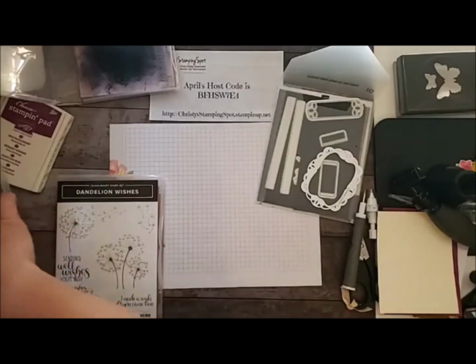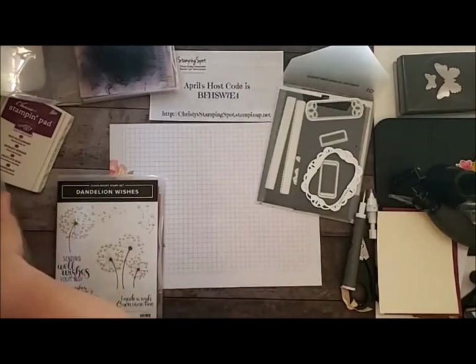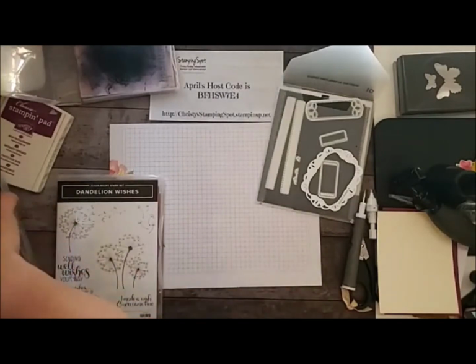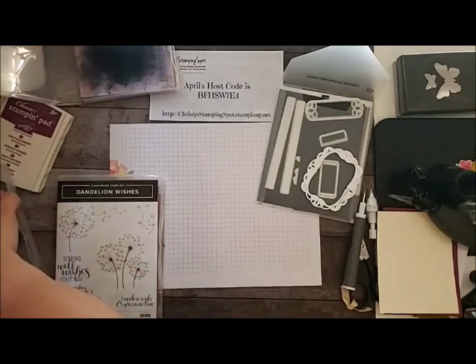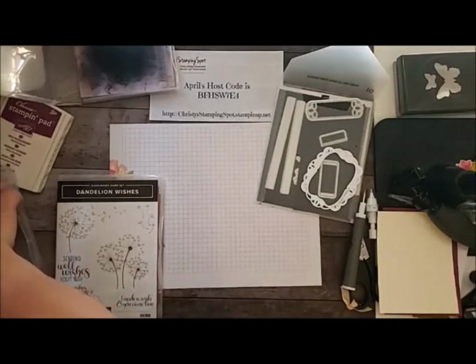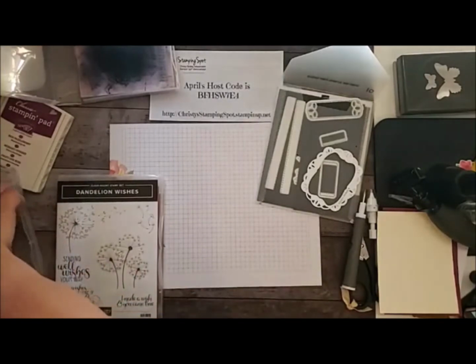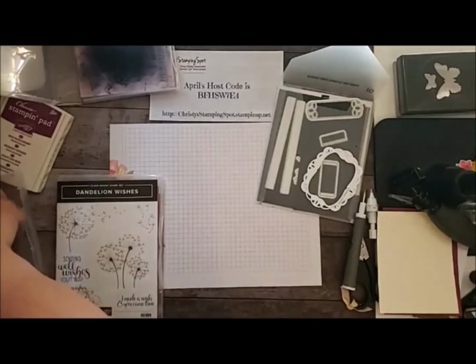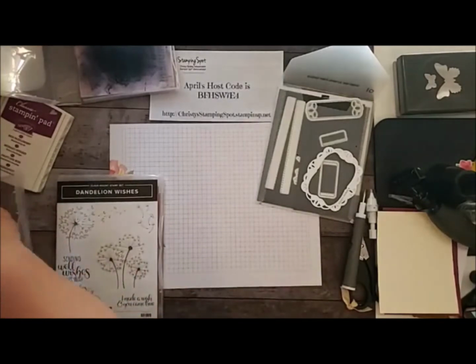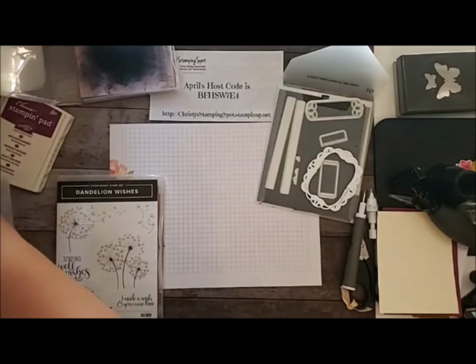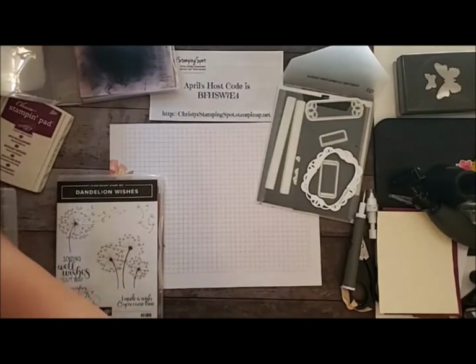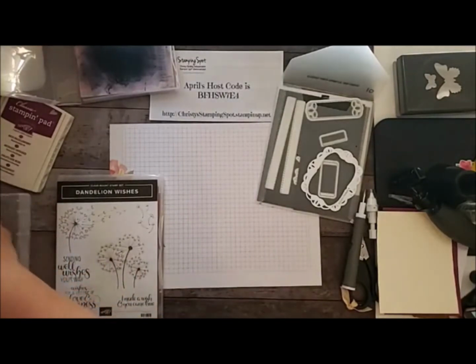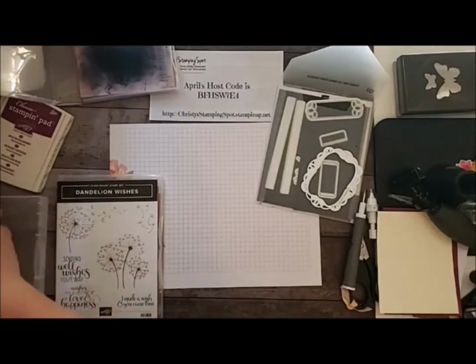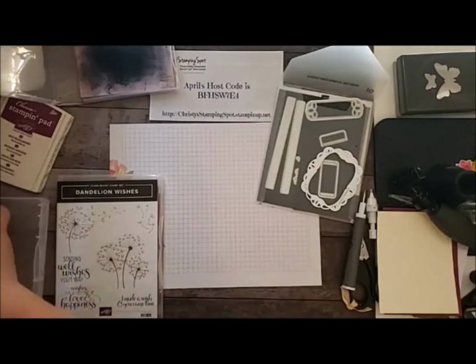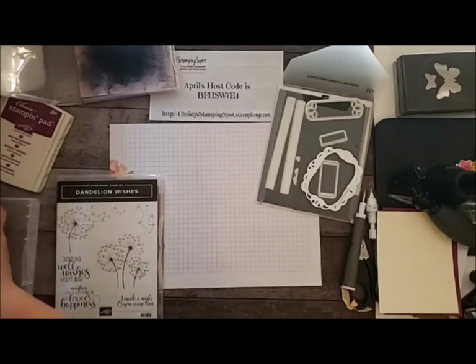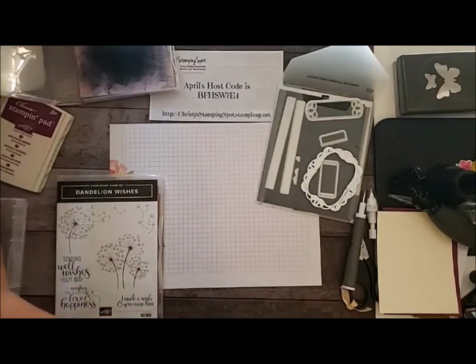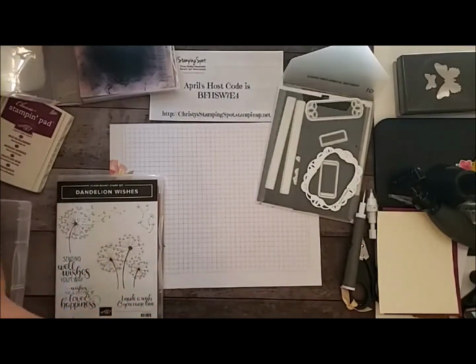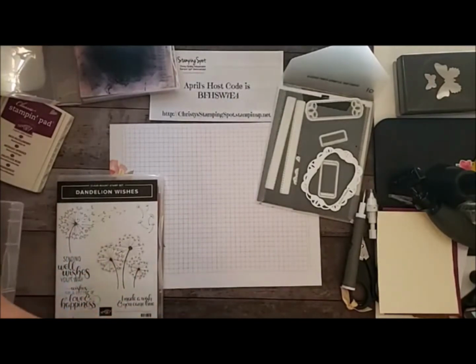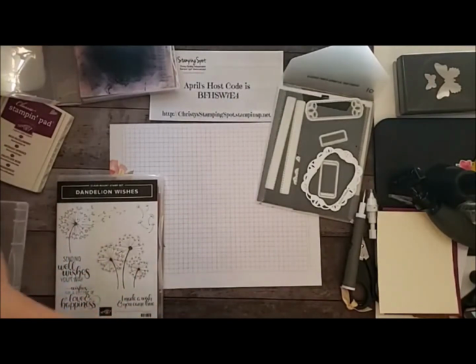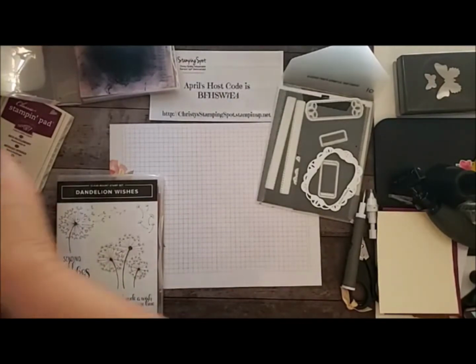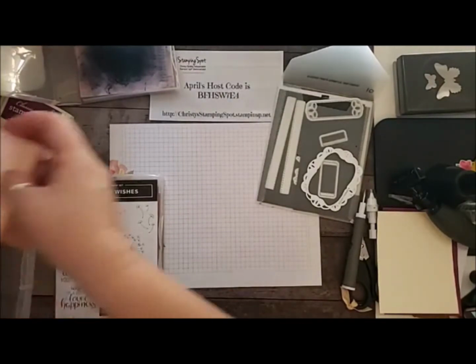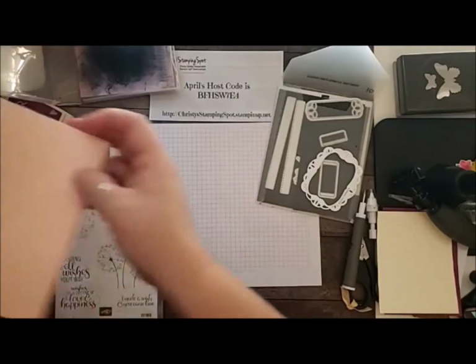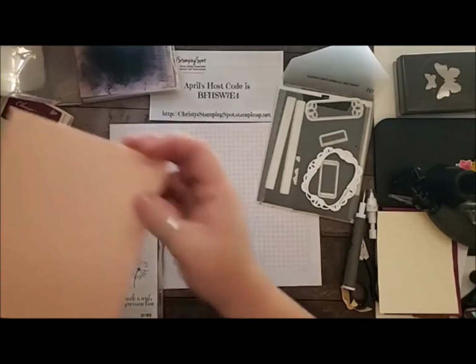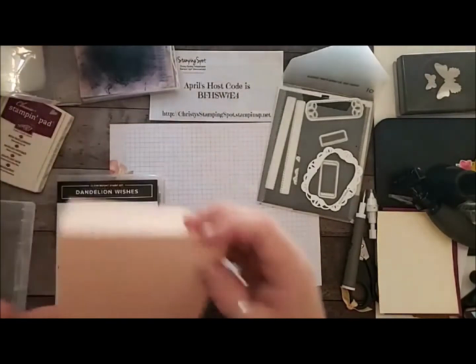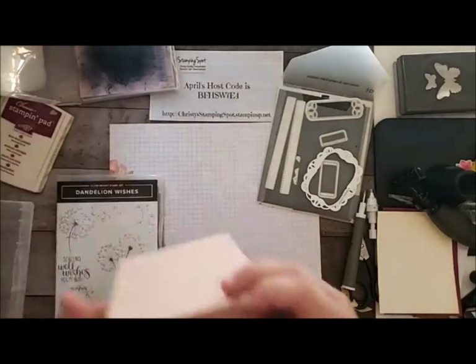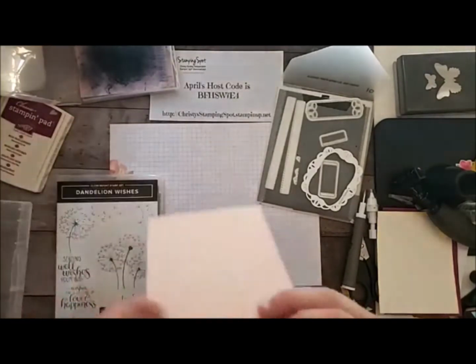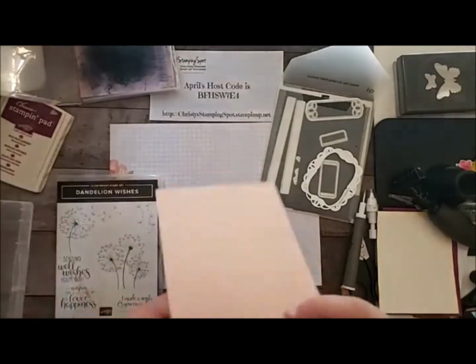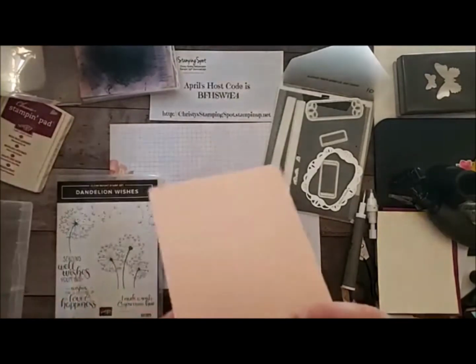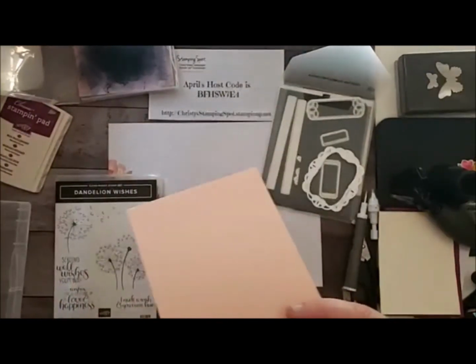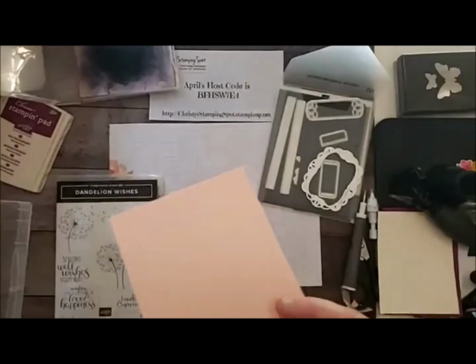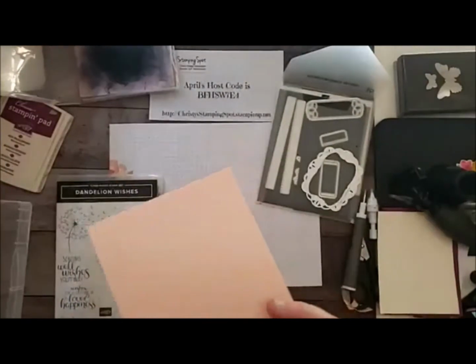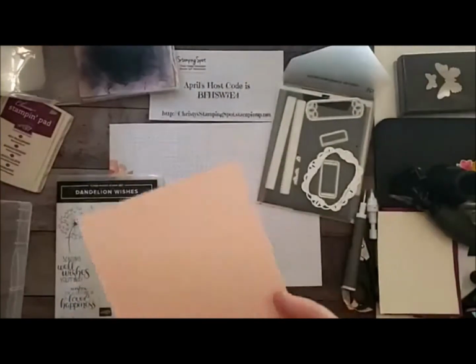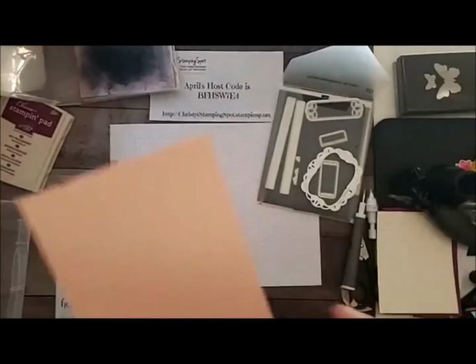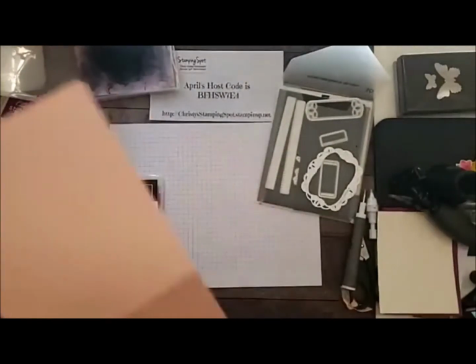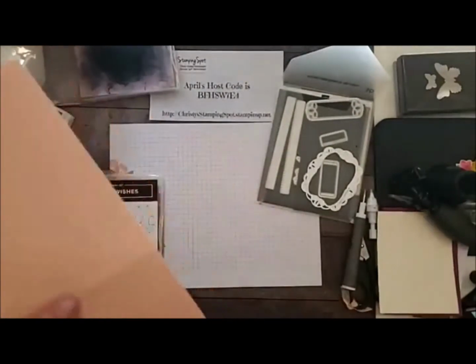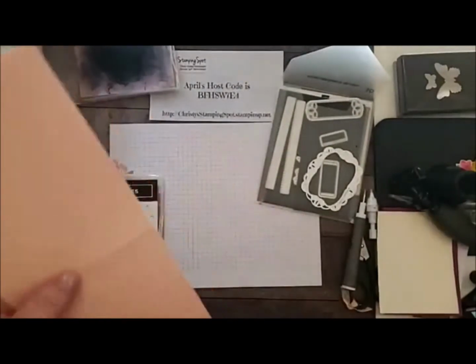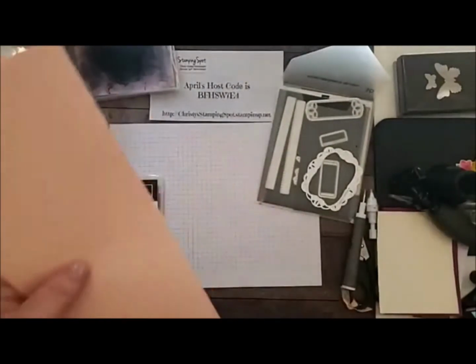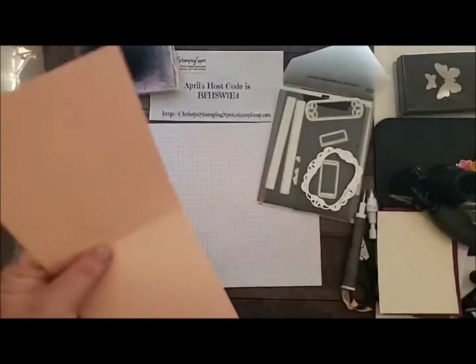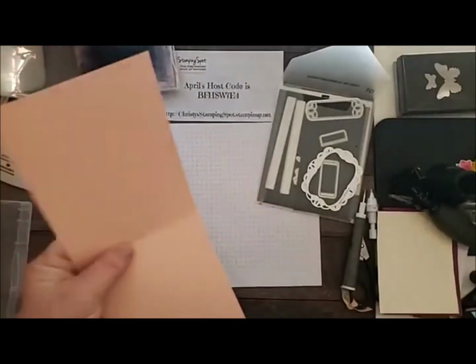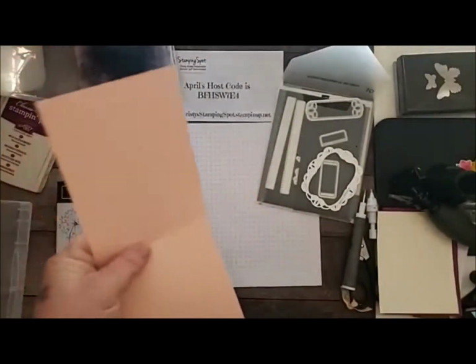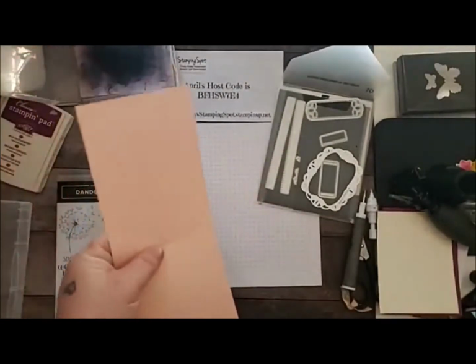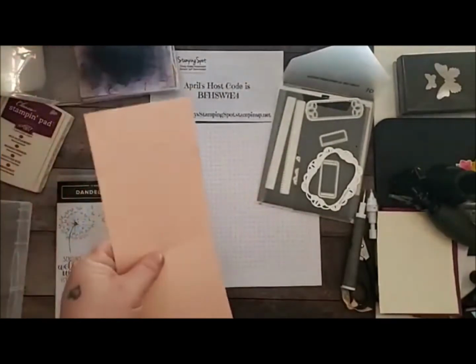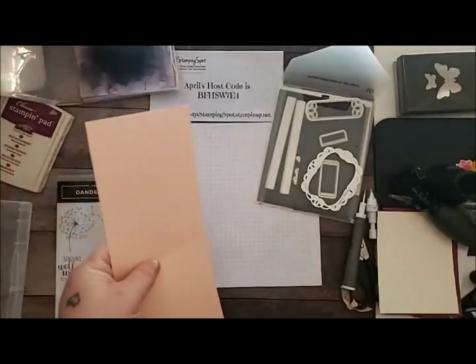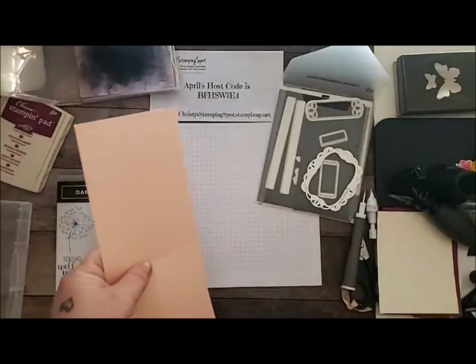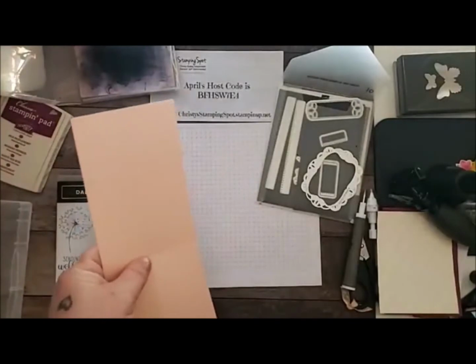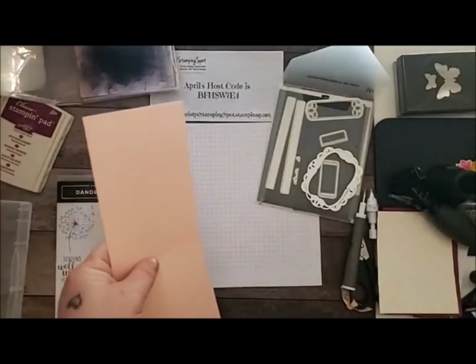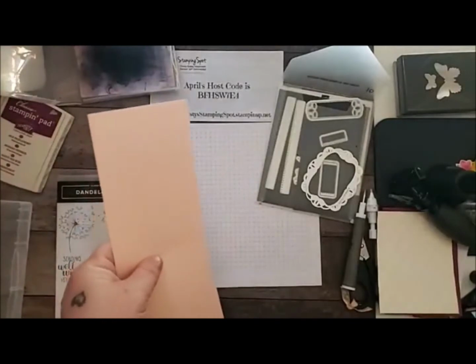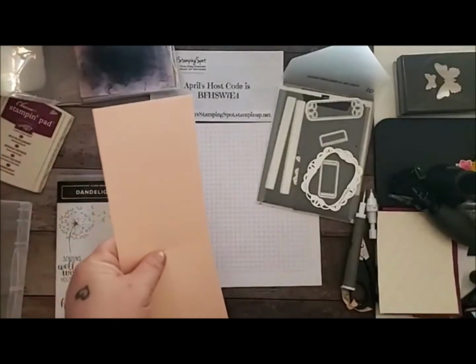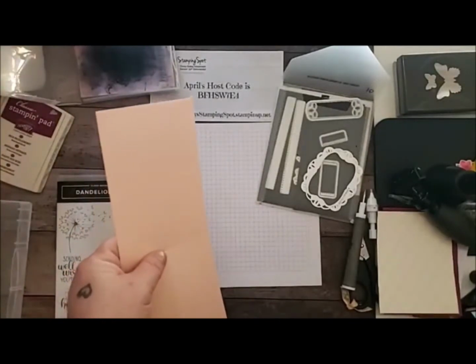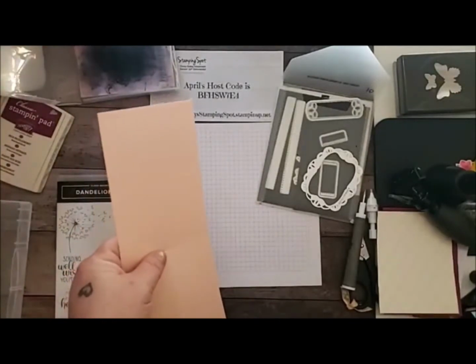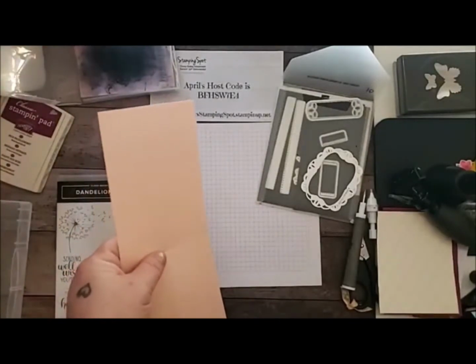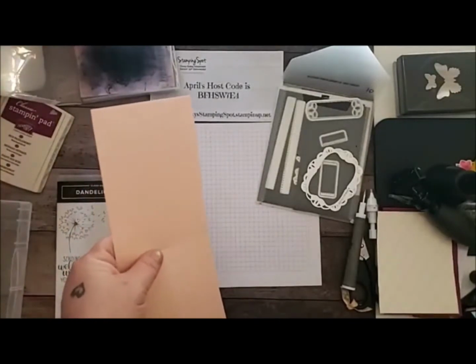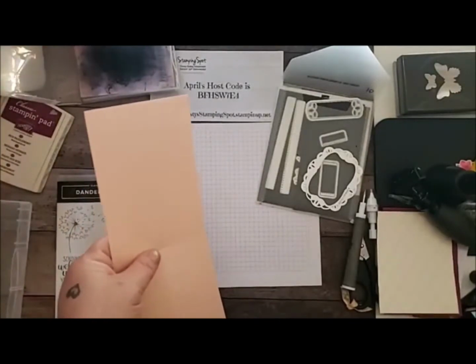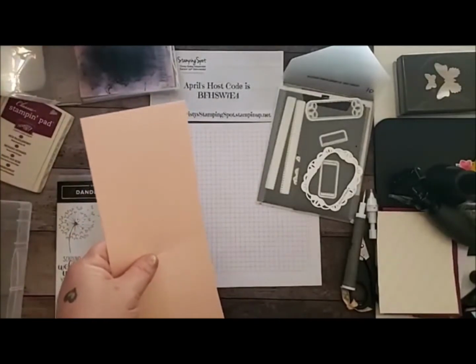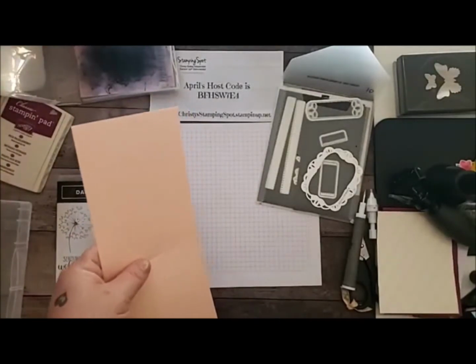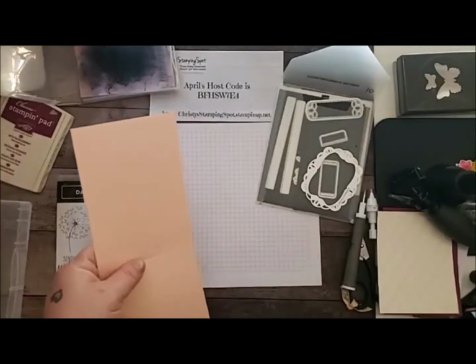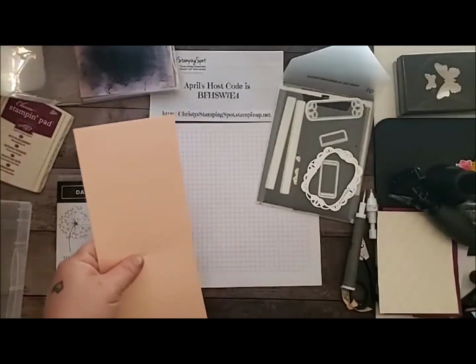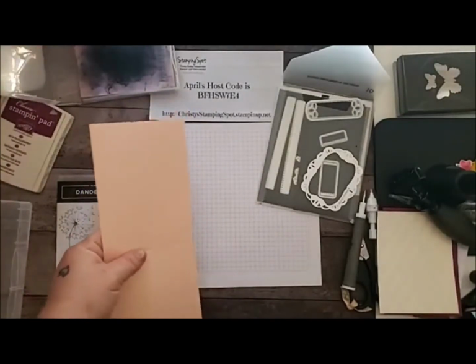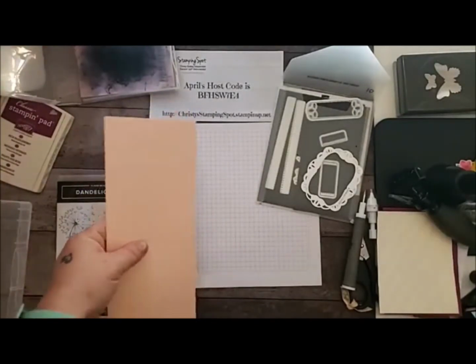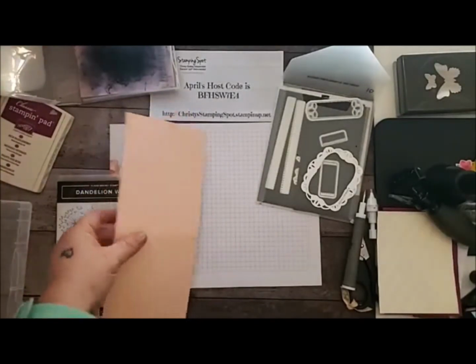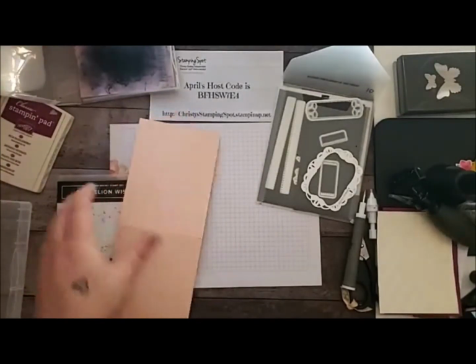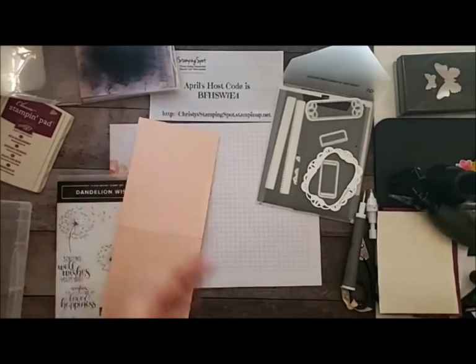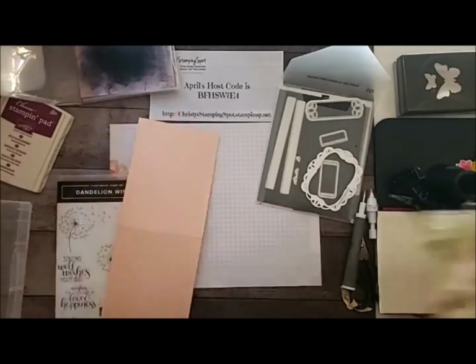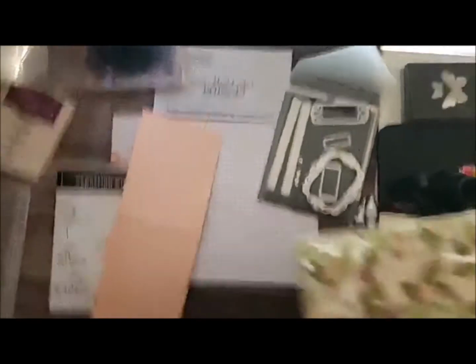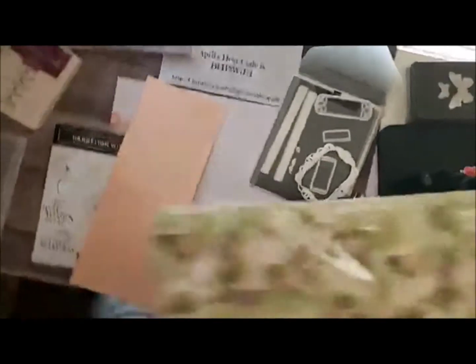So I started with that pack of paper — the colors that go with this paper.